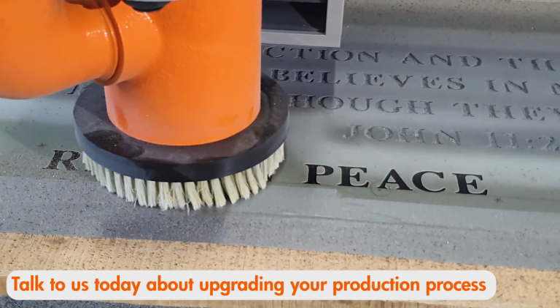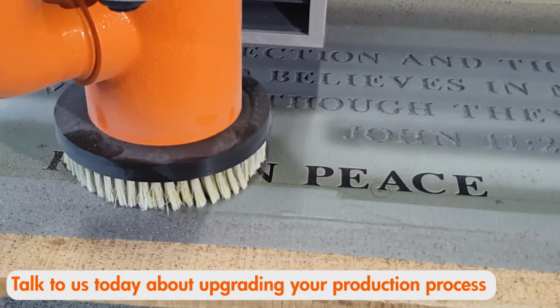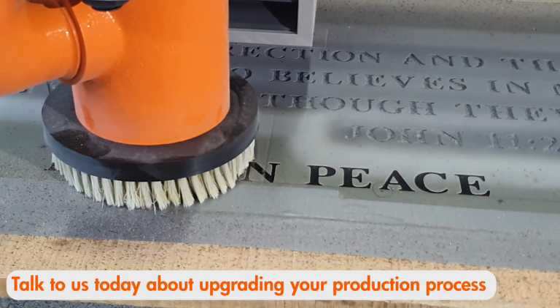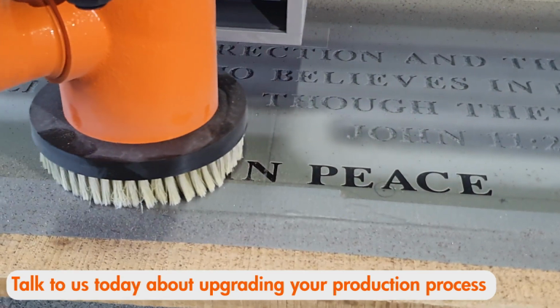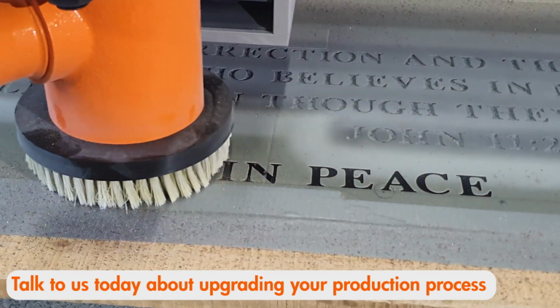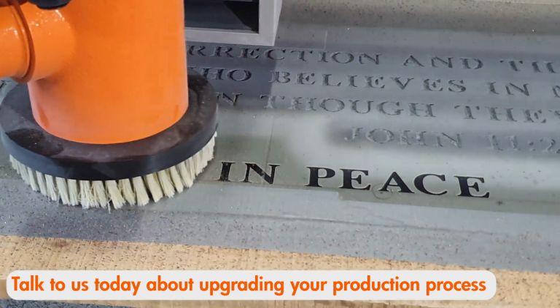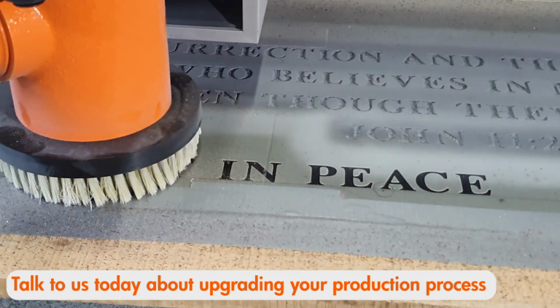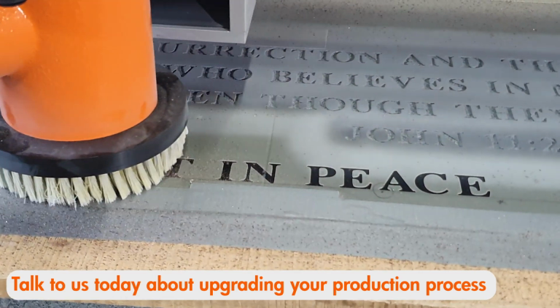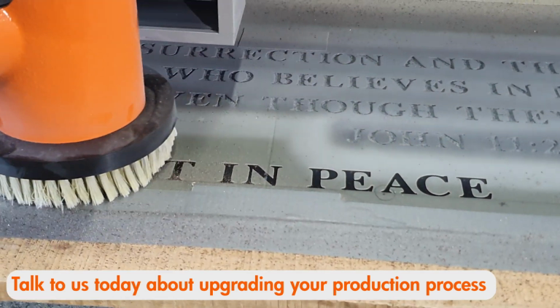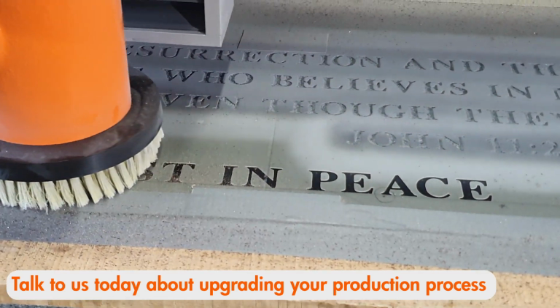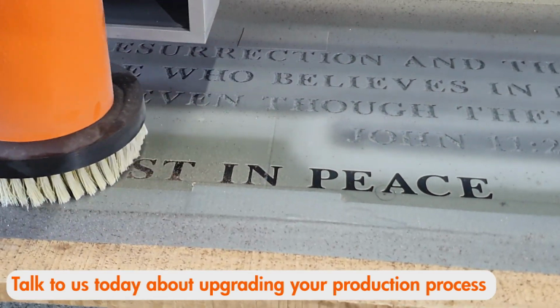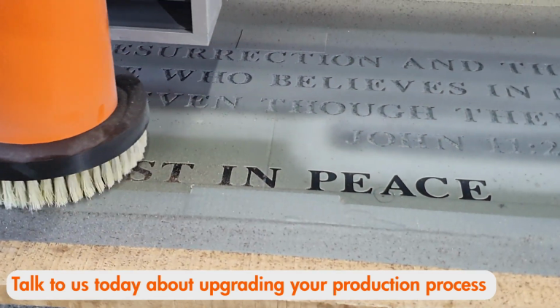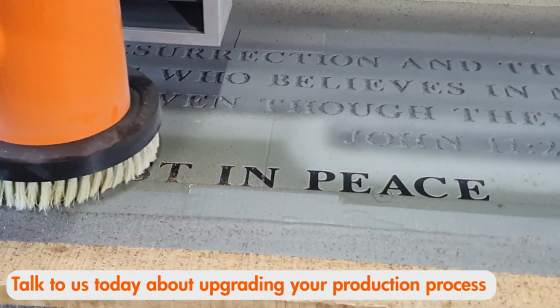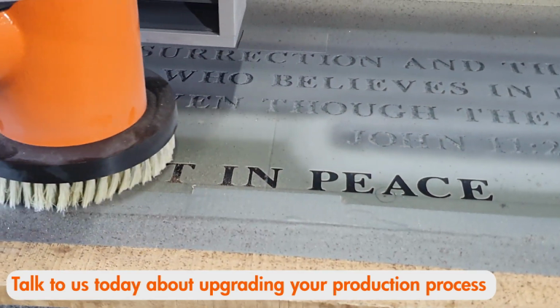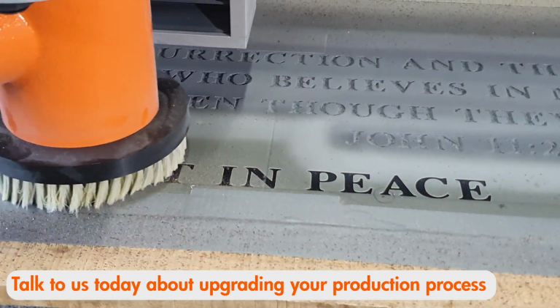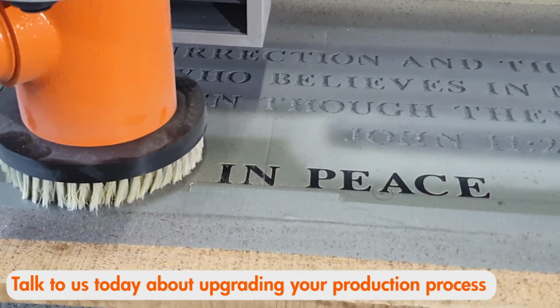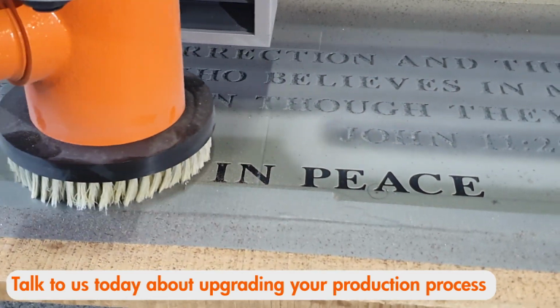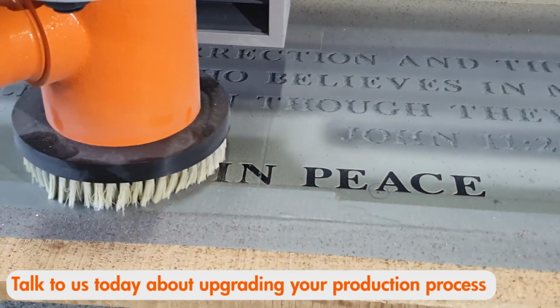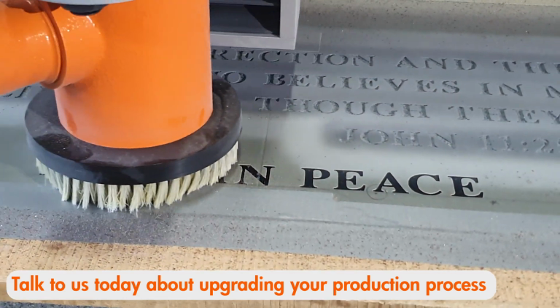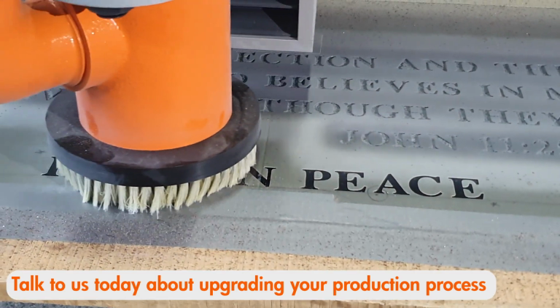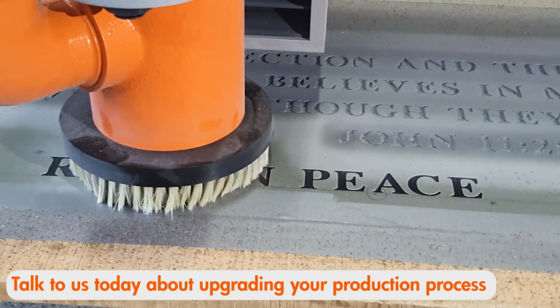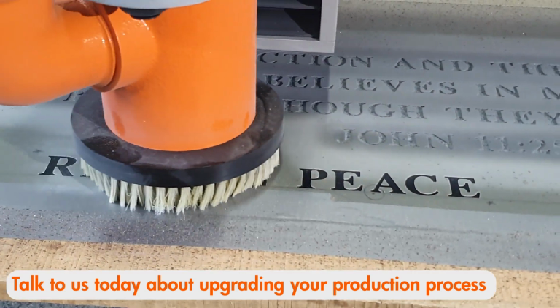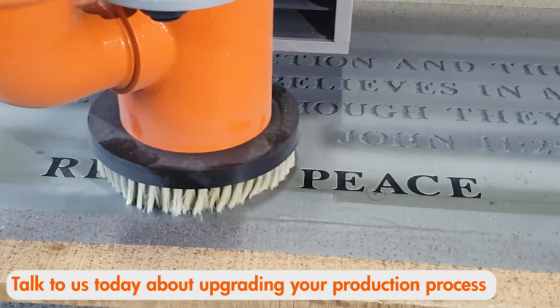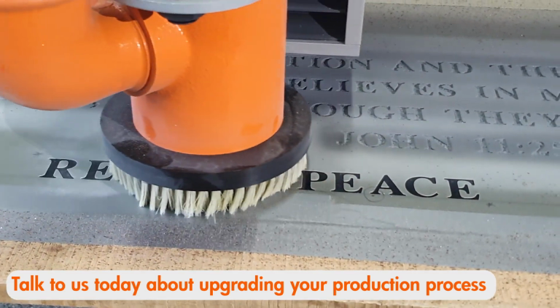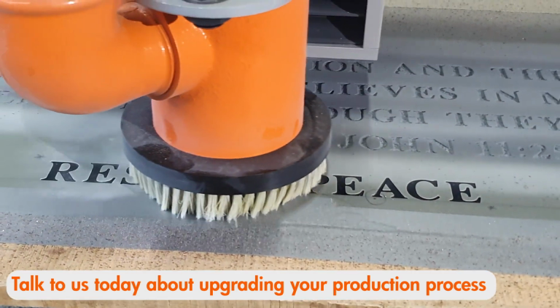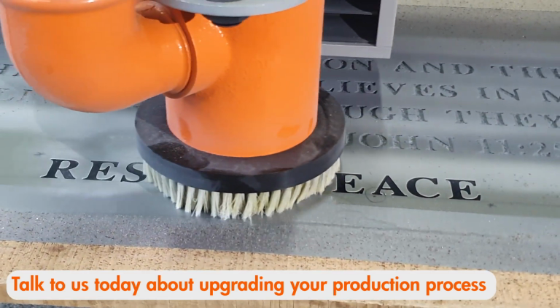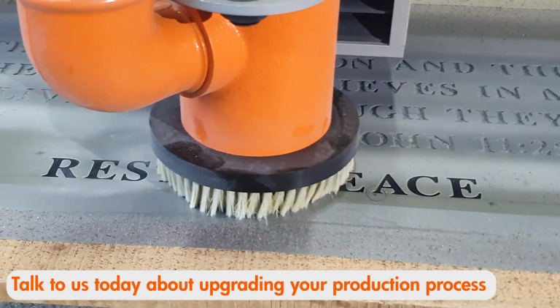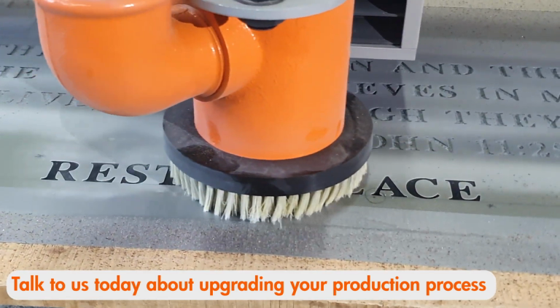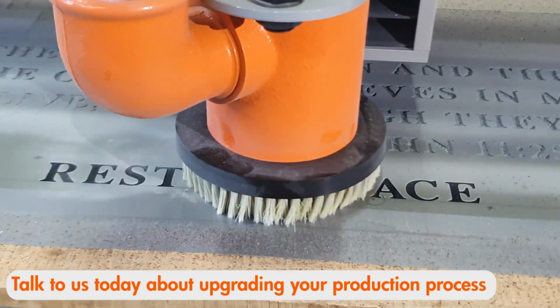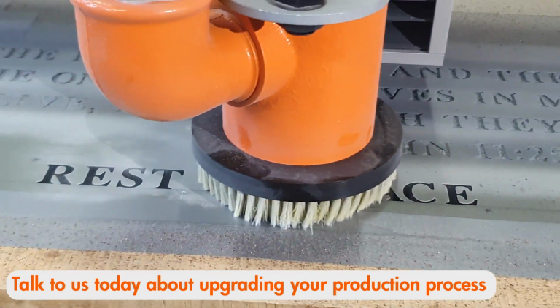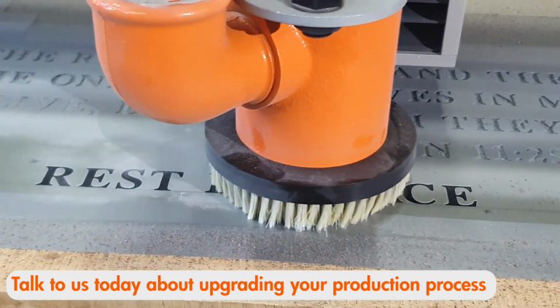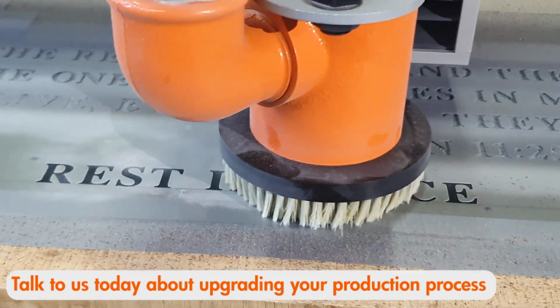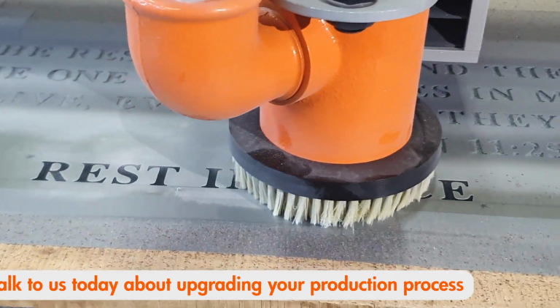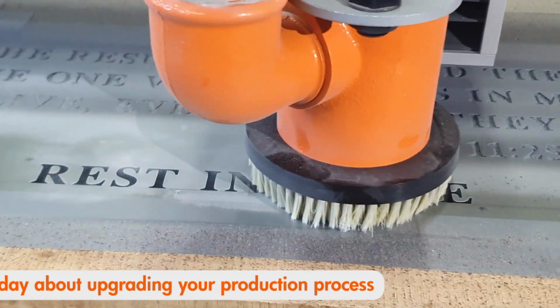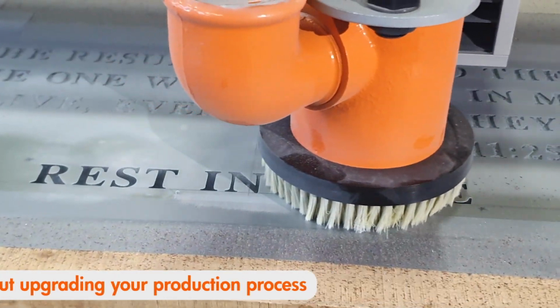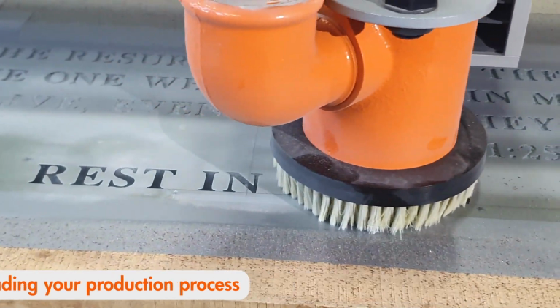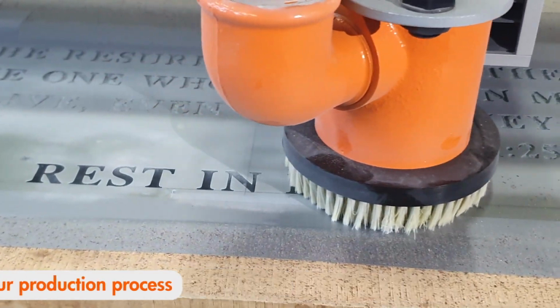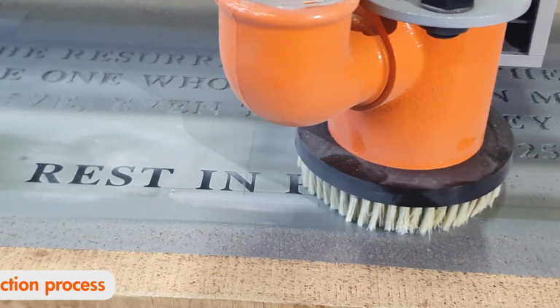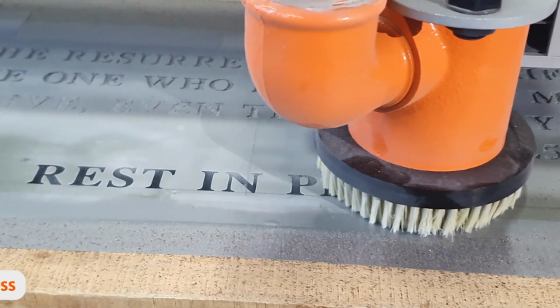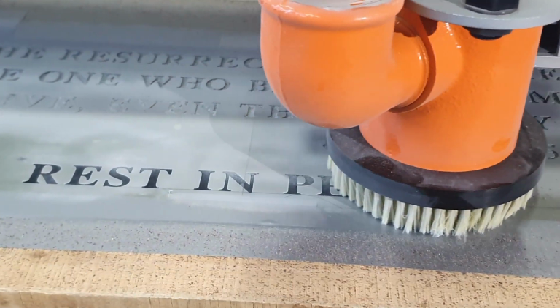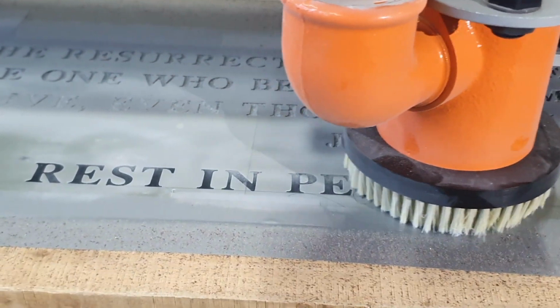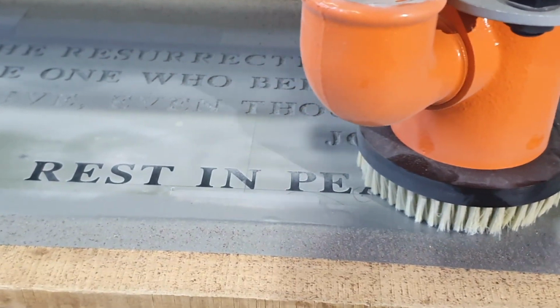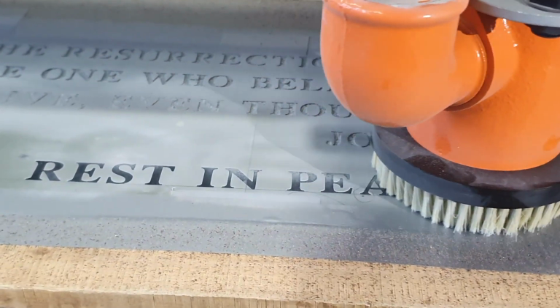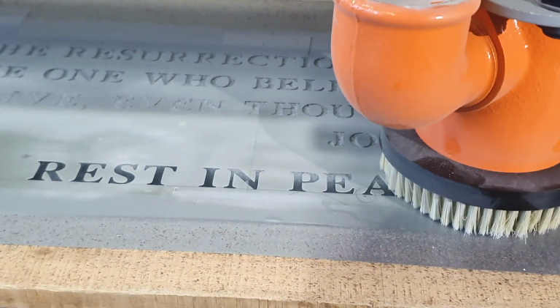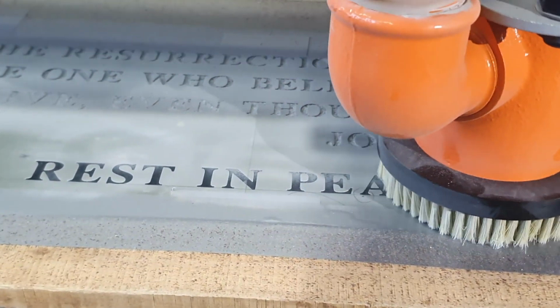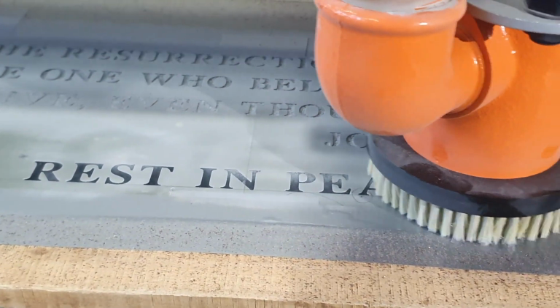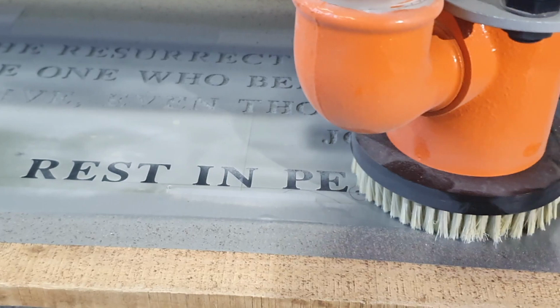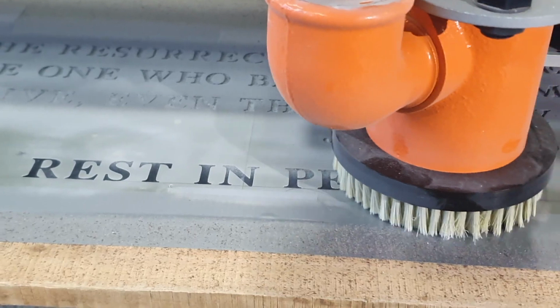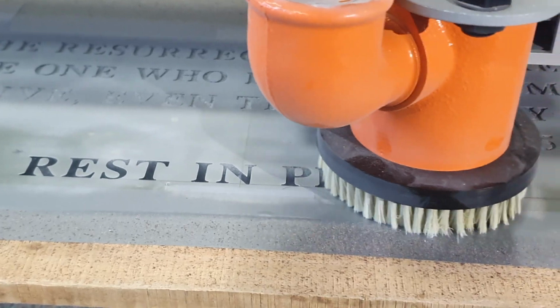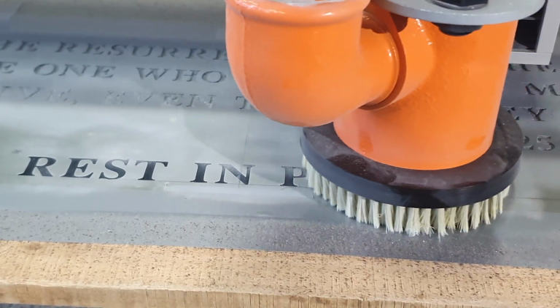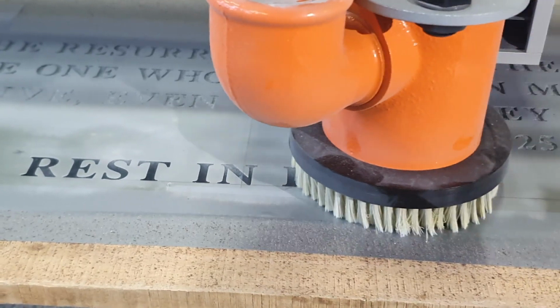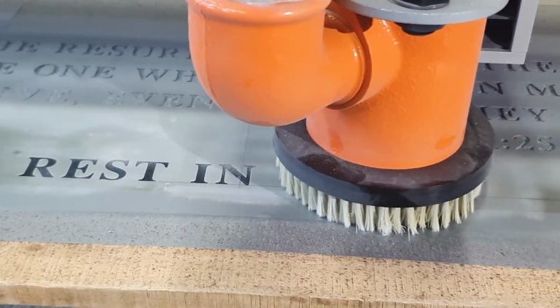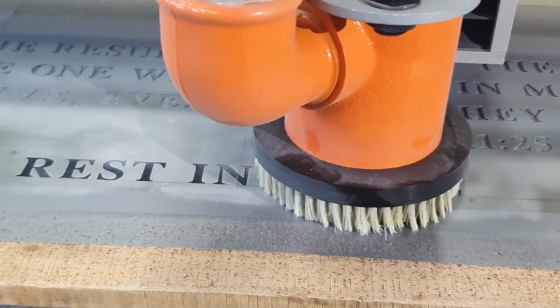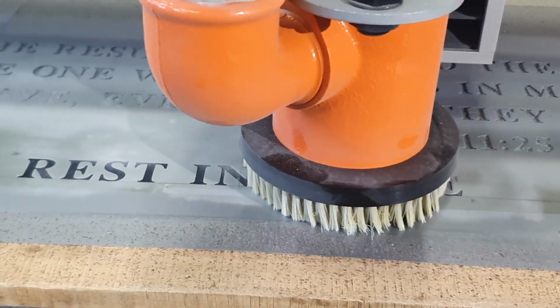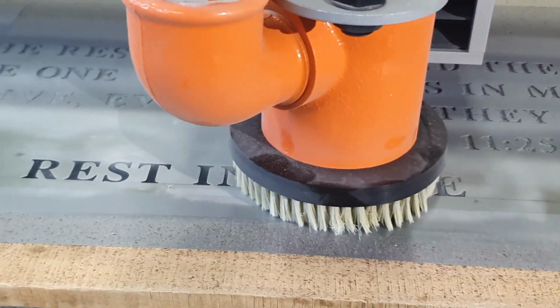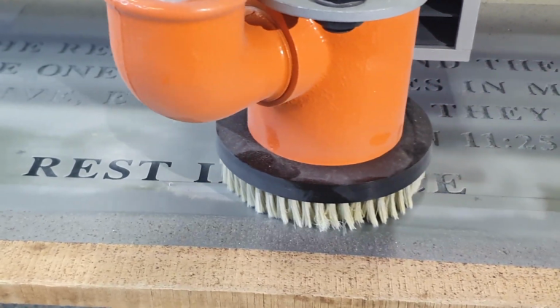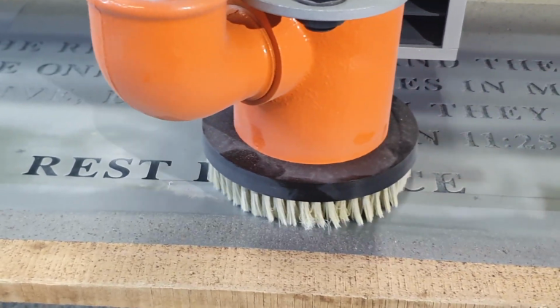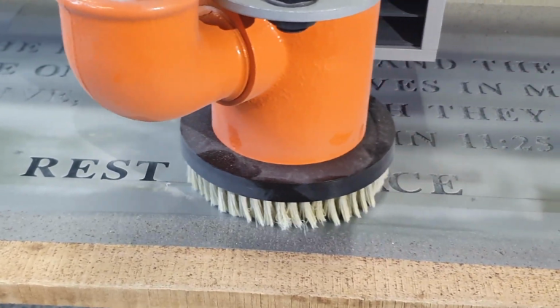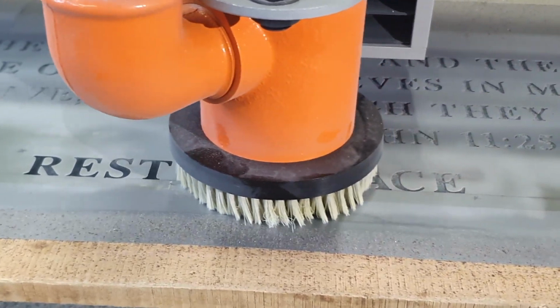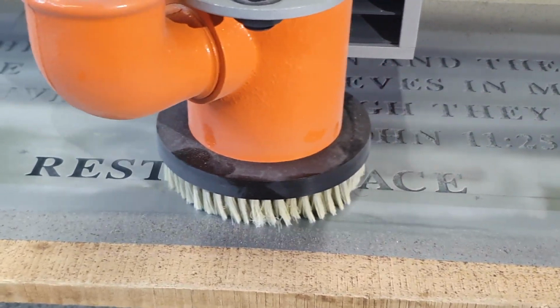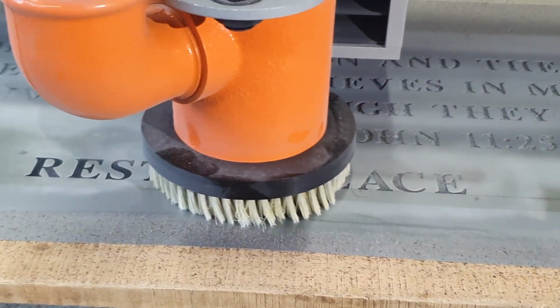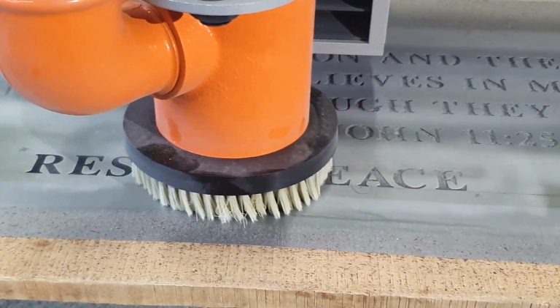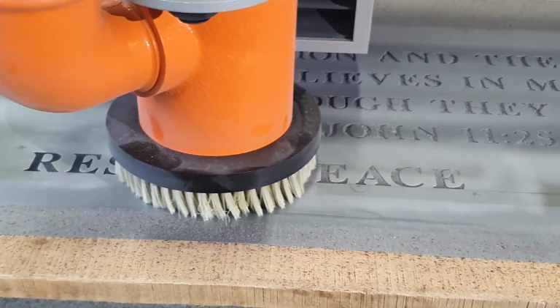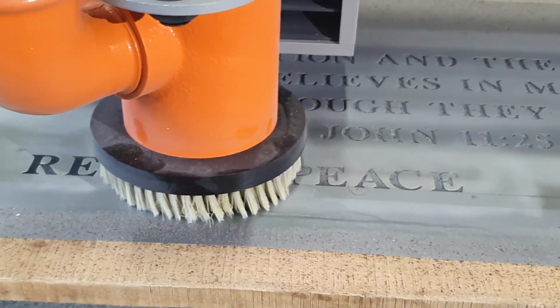With the right settings you get fast, efficient, and dustless headstone engraving that will help to reduce labour costs and clean up your workshop.